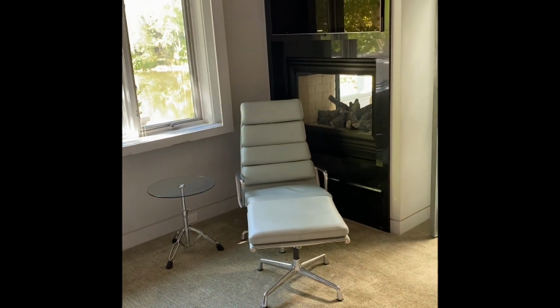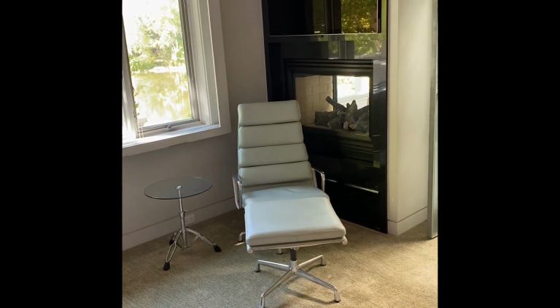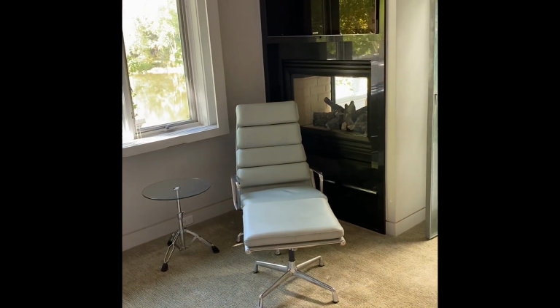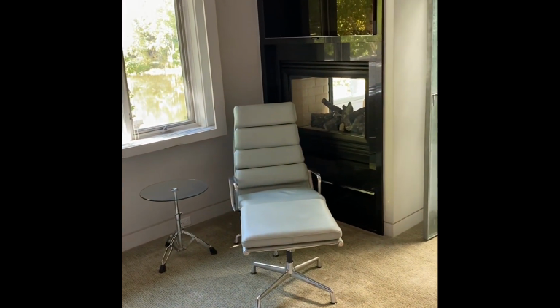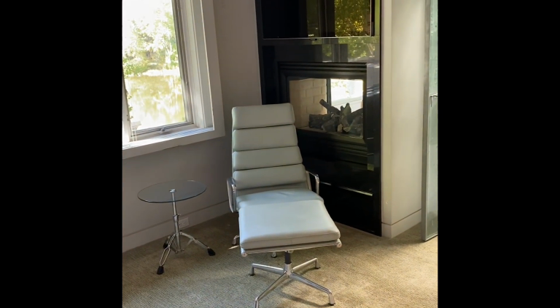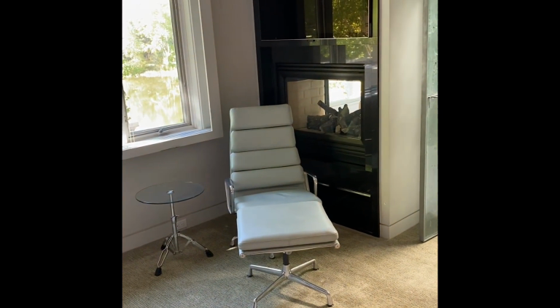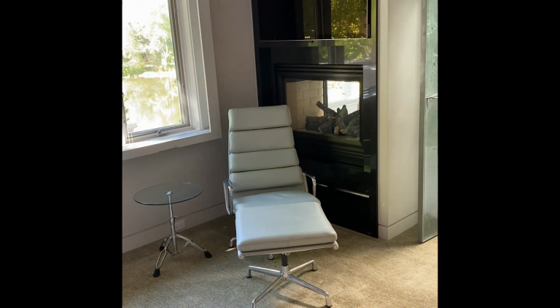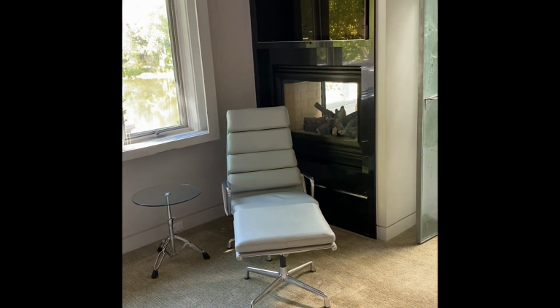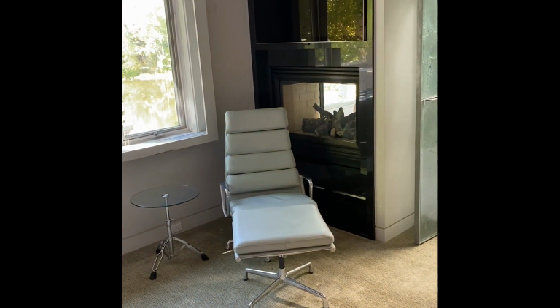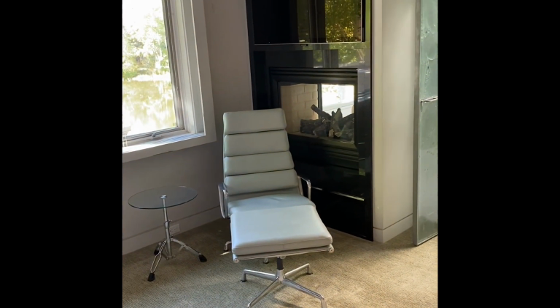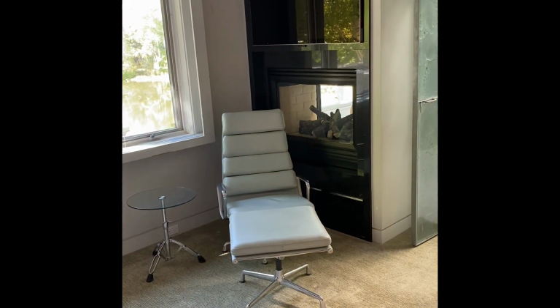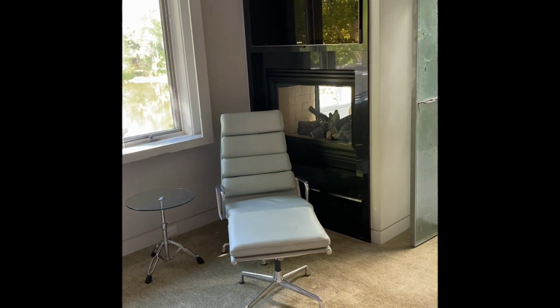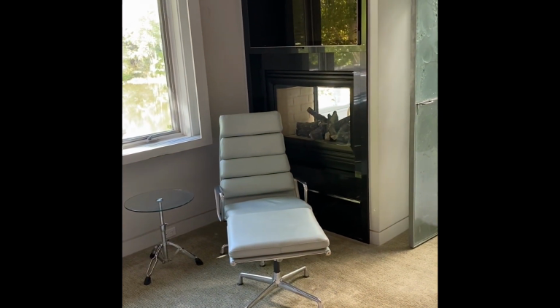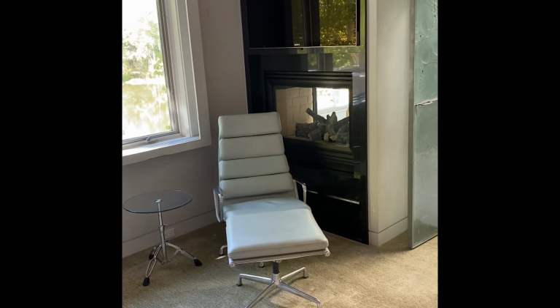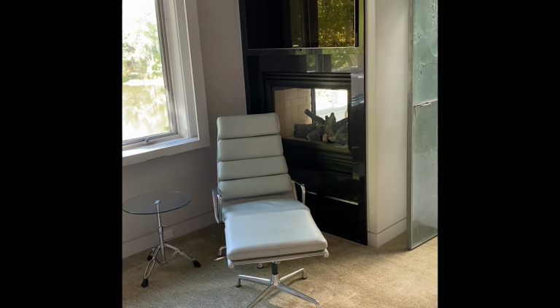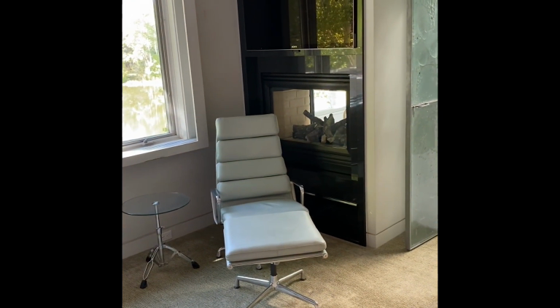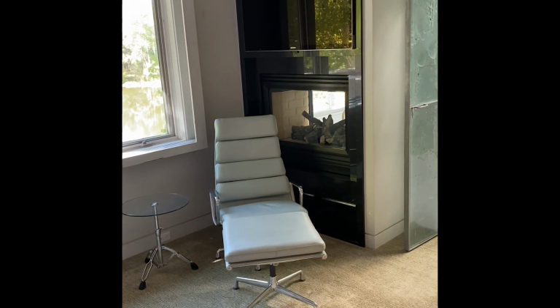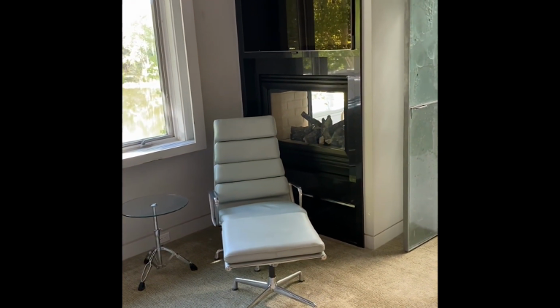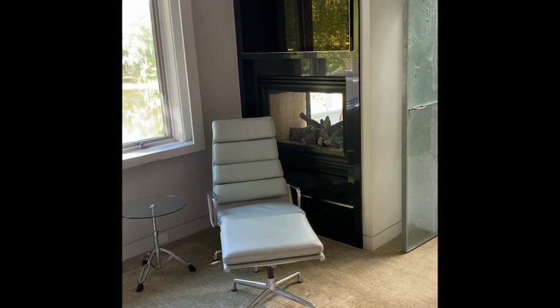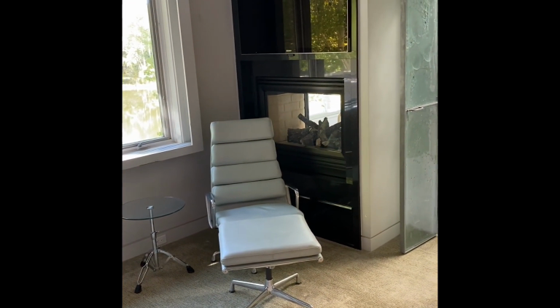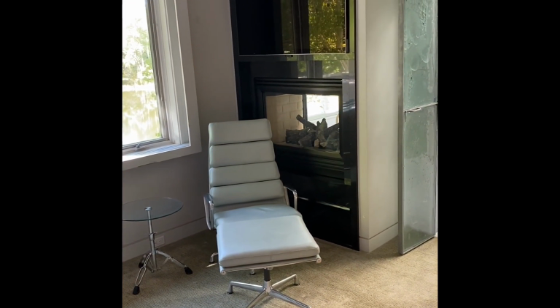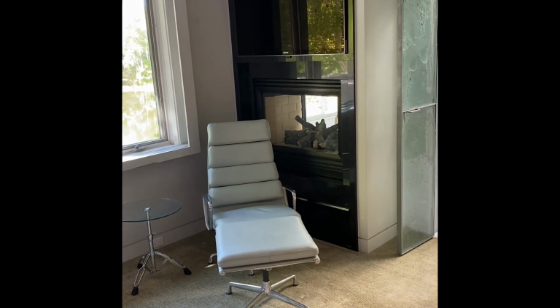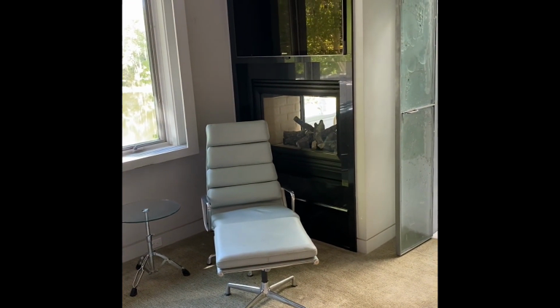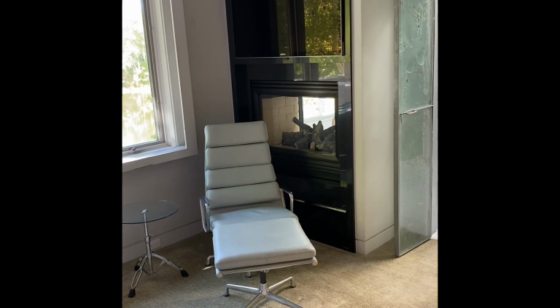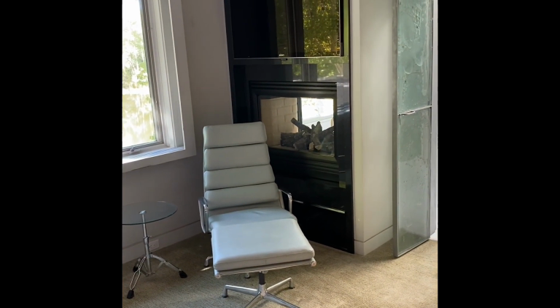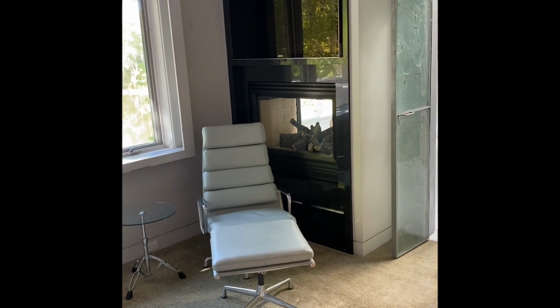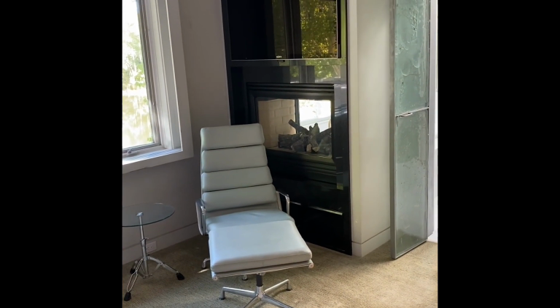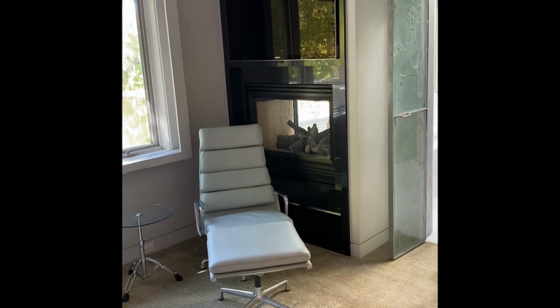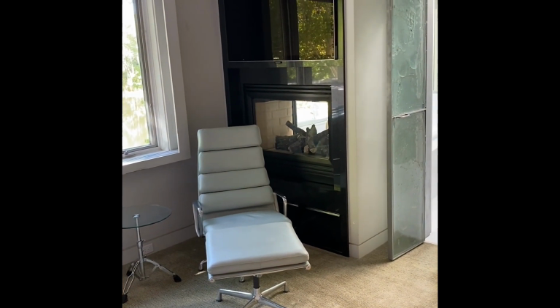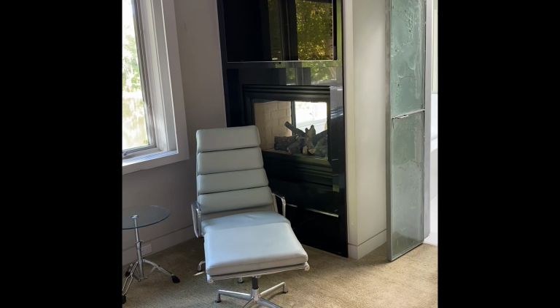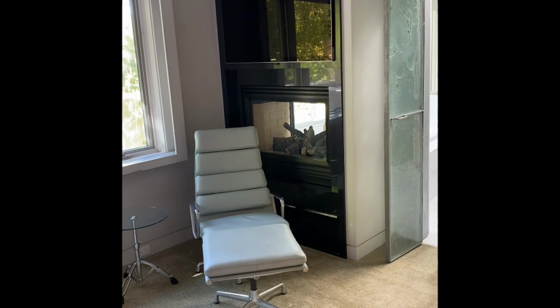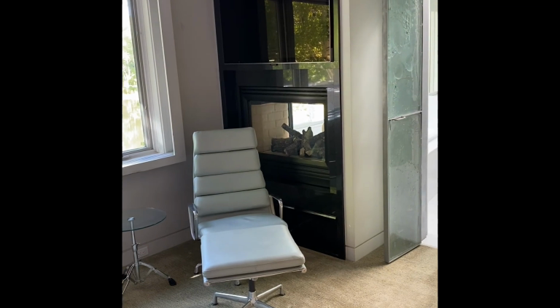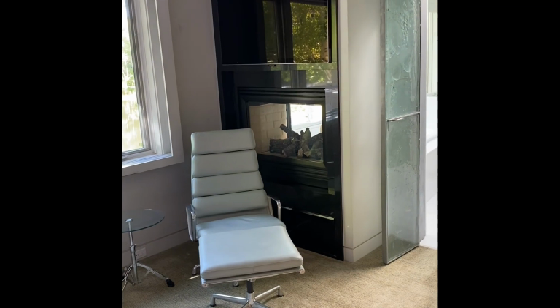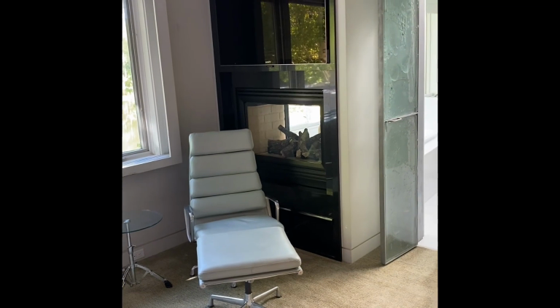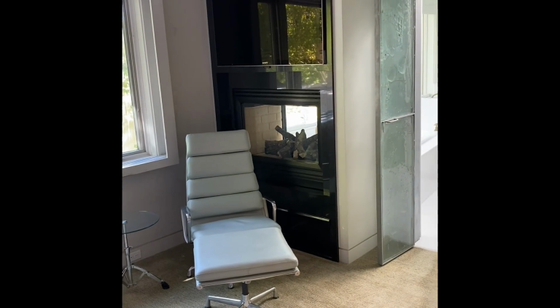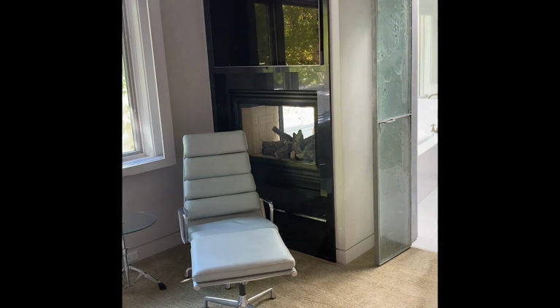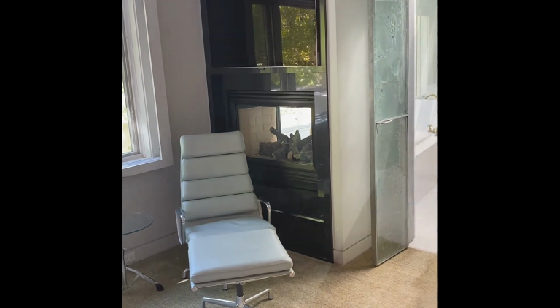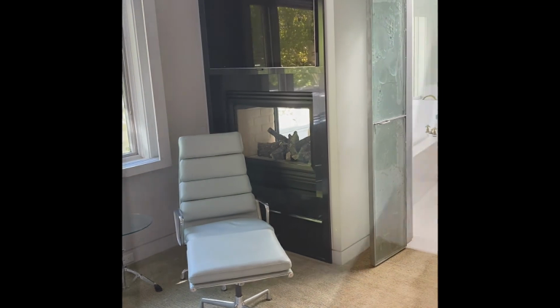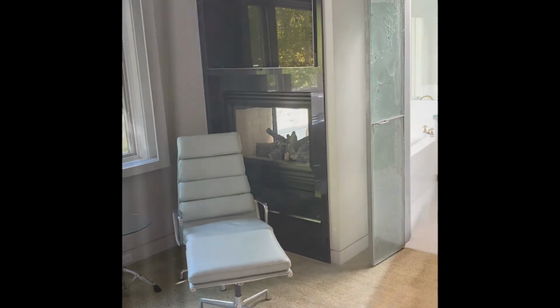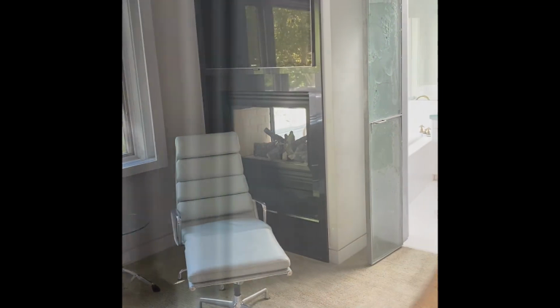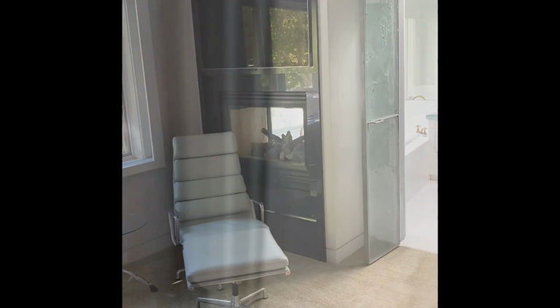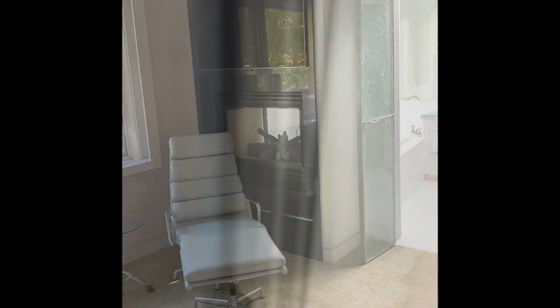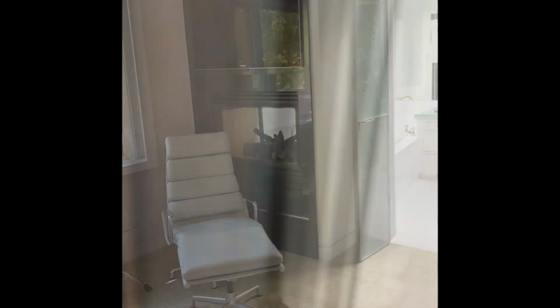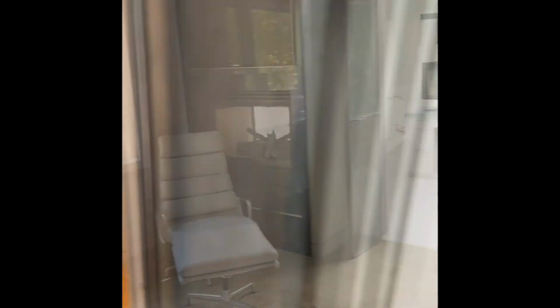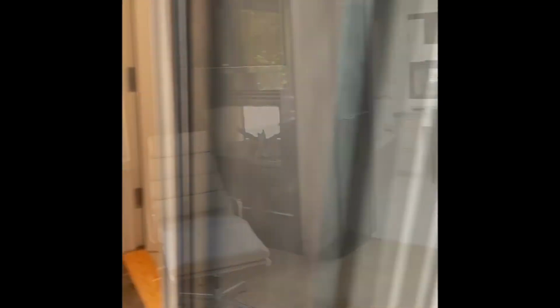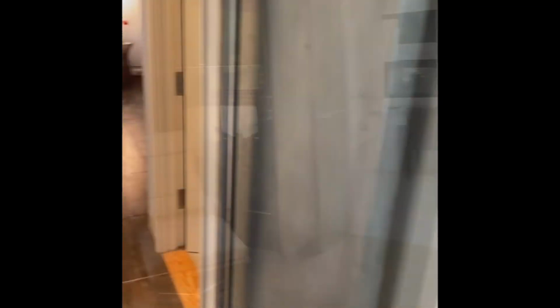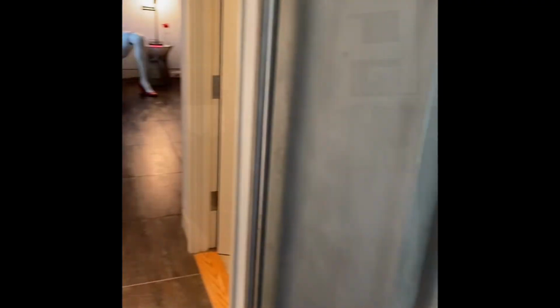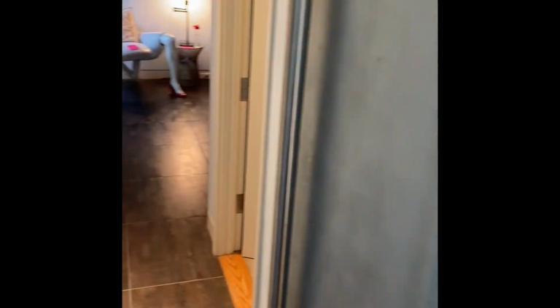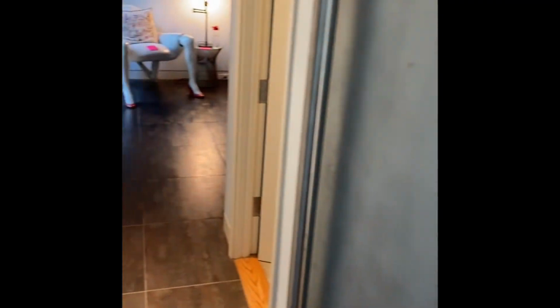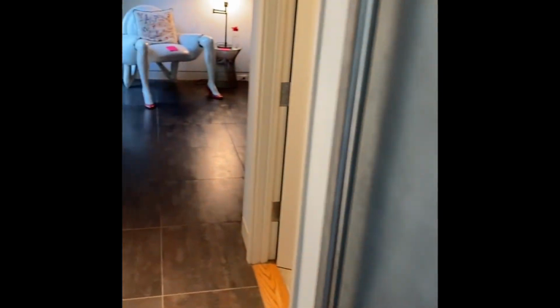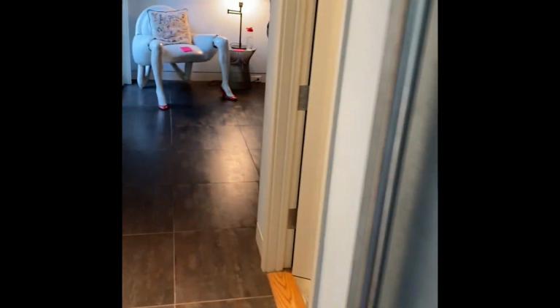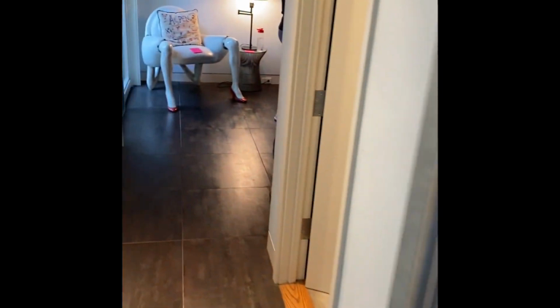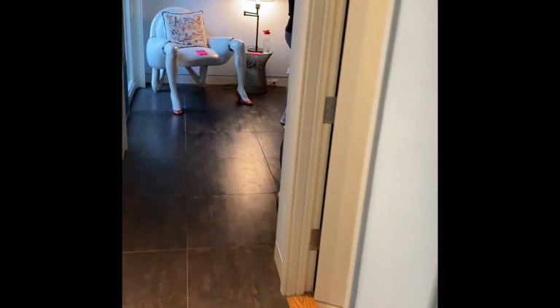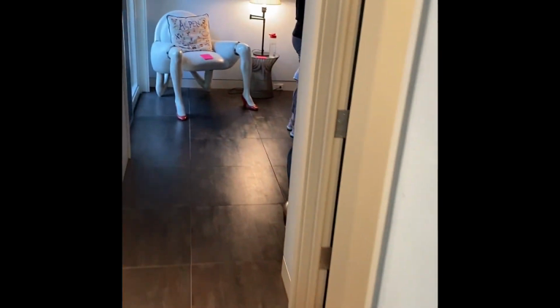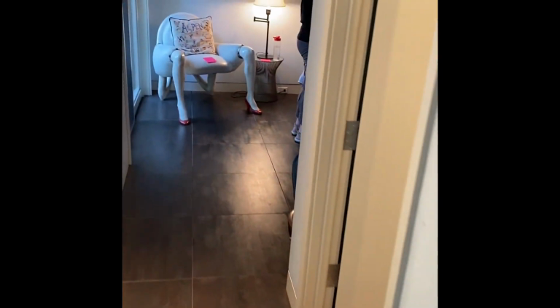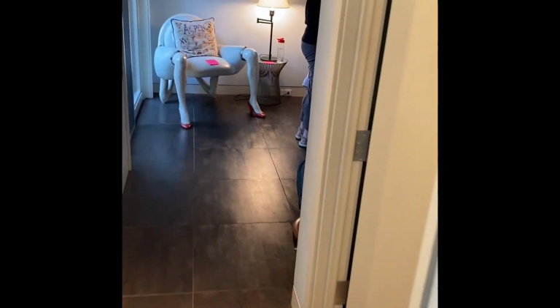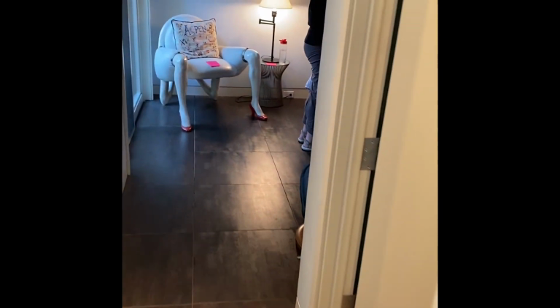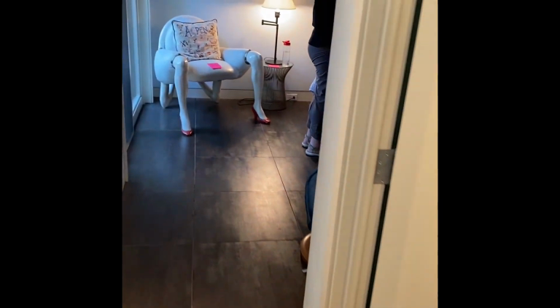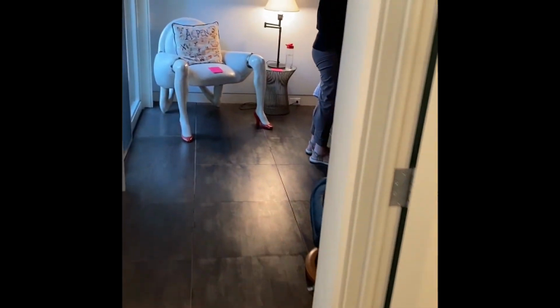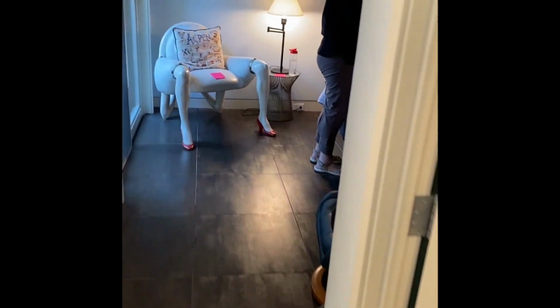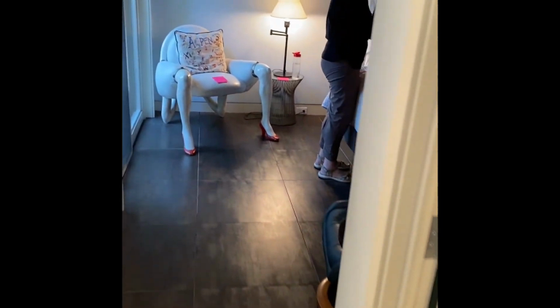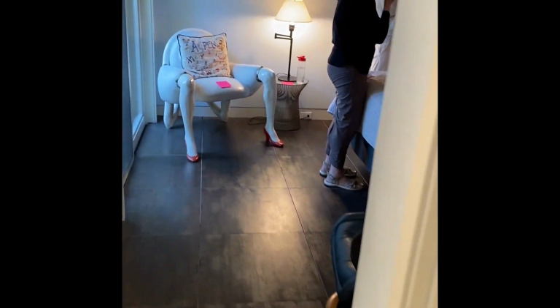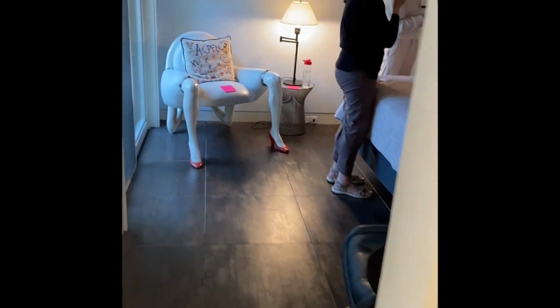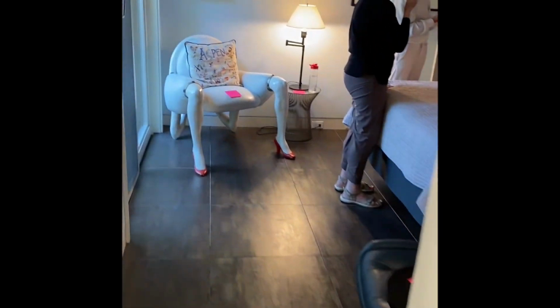We believe we can get this on the market November 15th or 16th. This is the fifth bedroom, which I left off in the initial video.